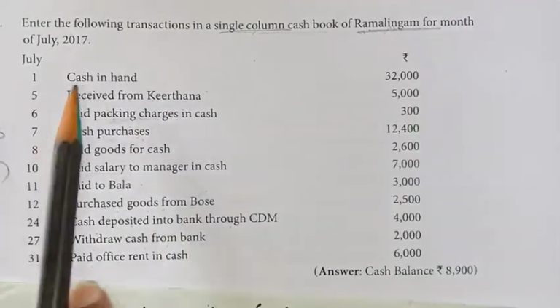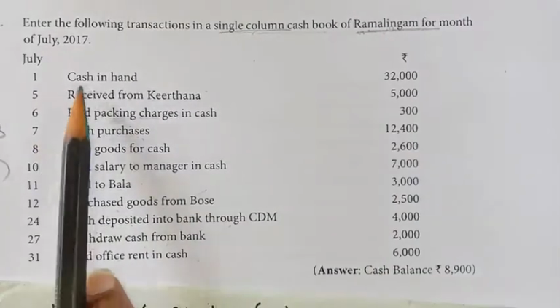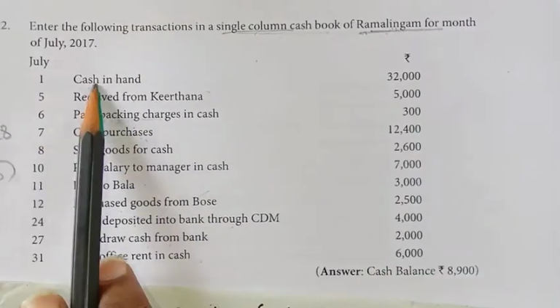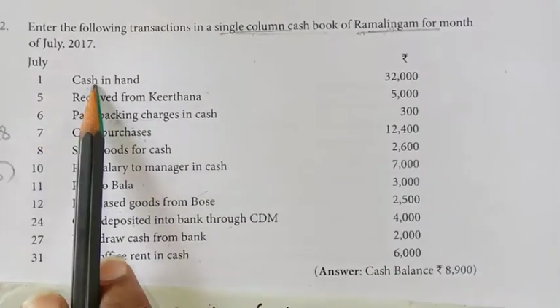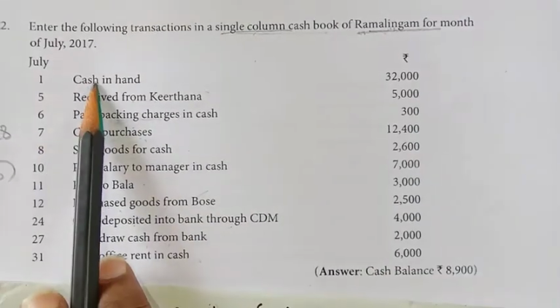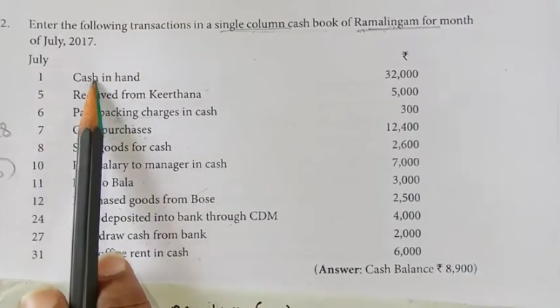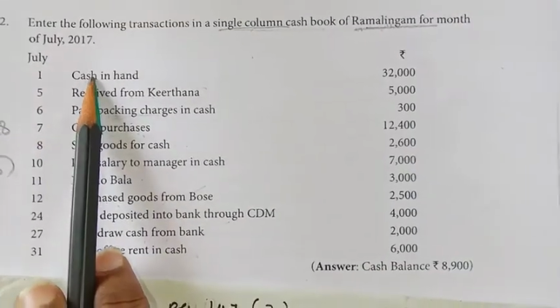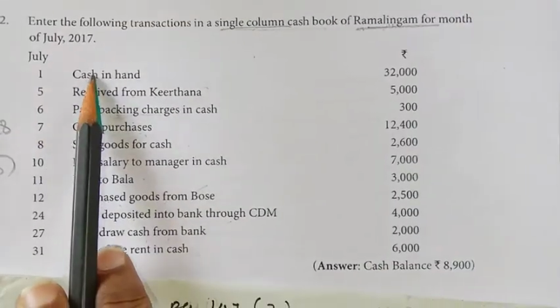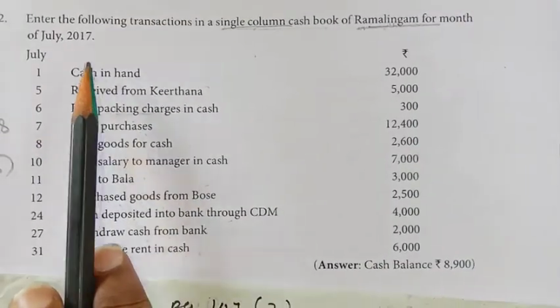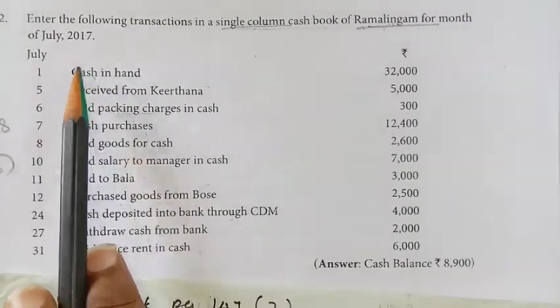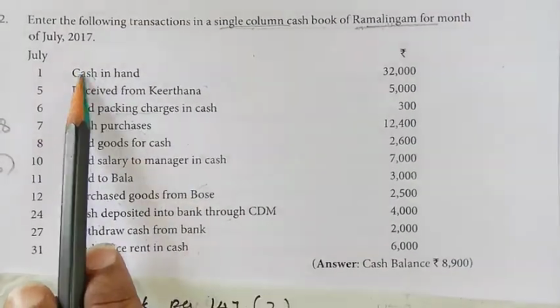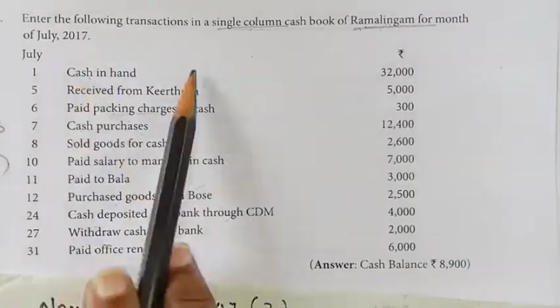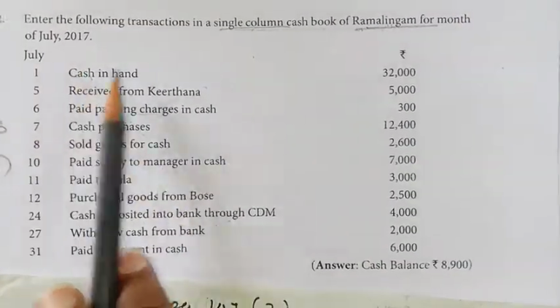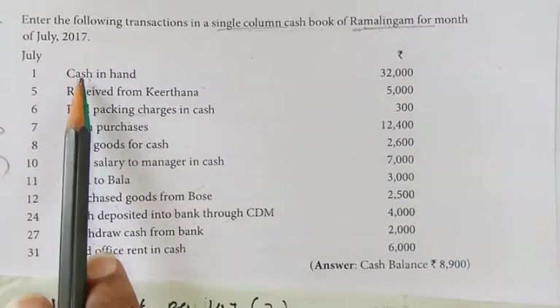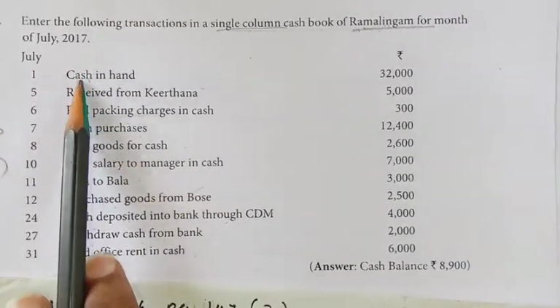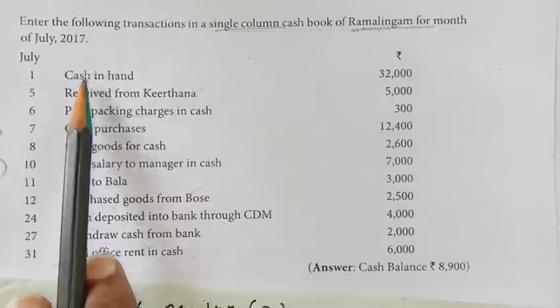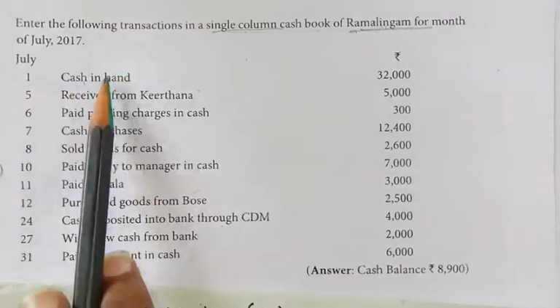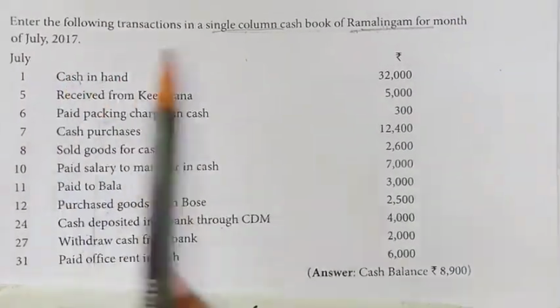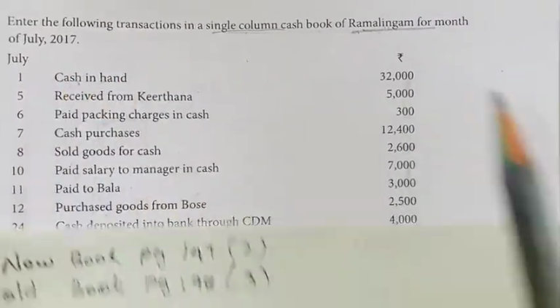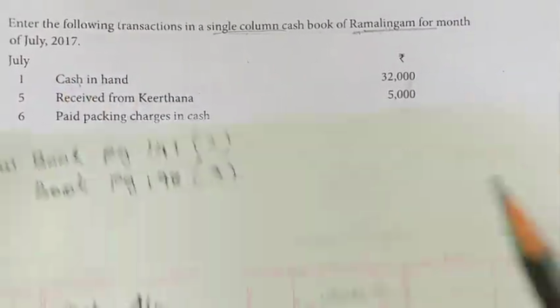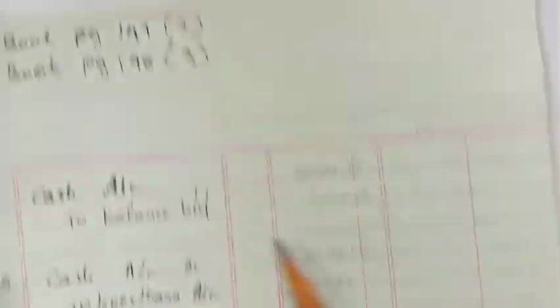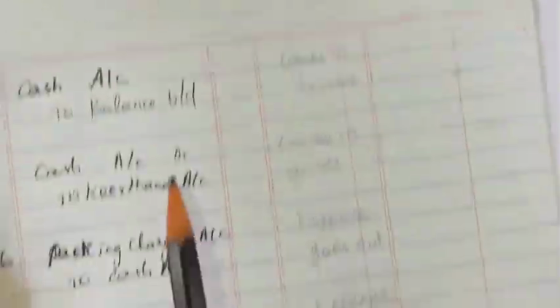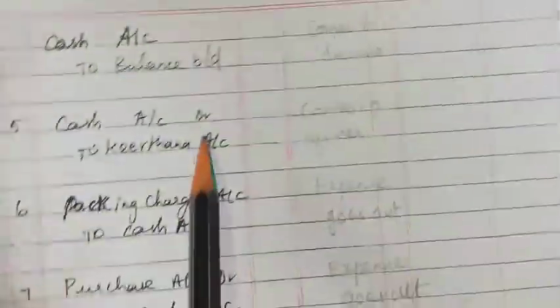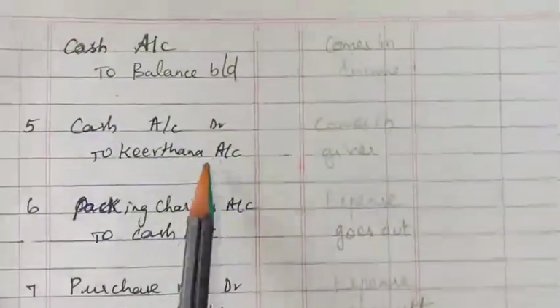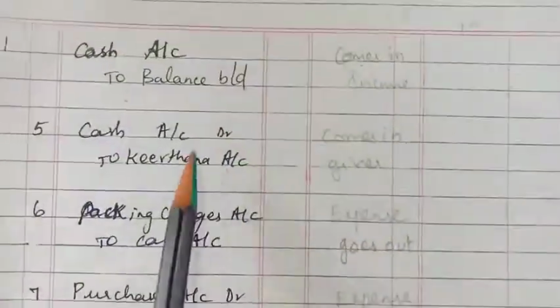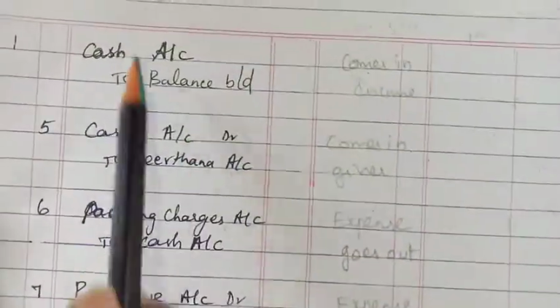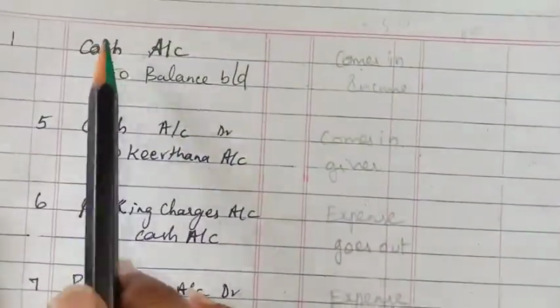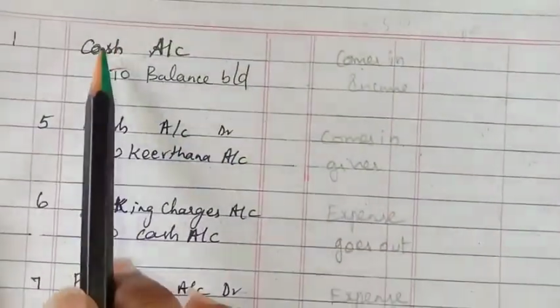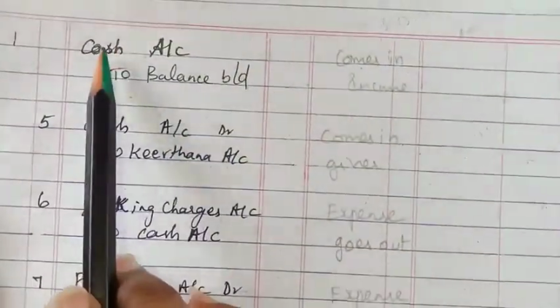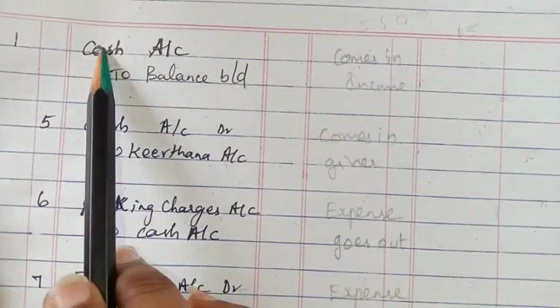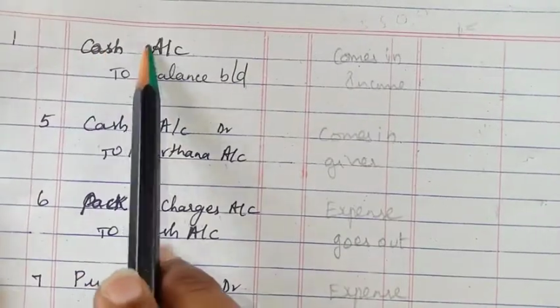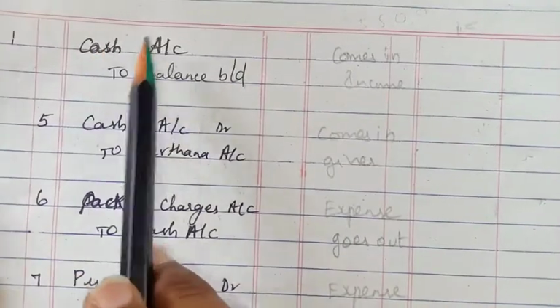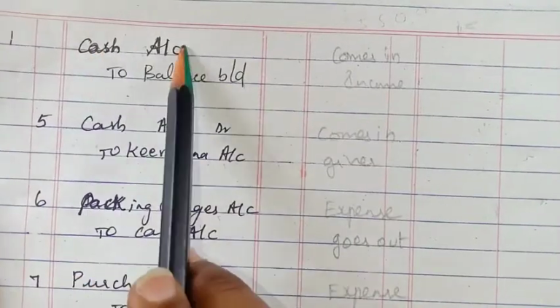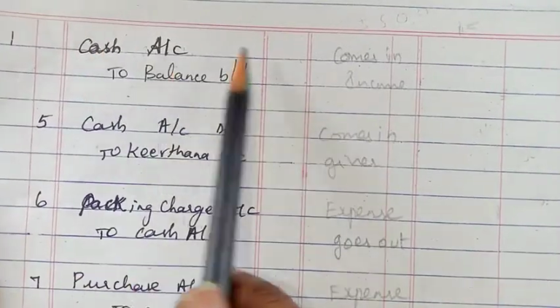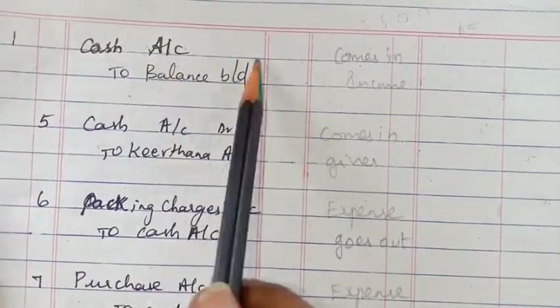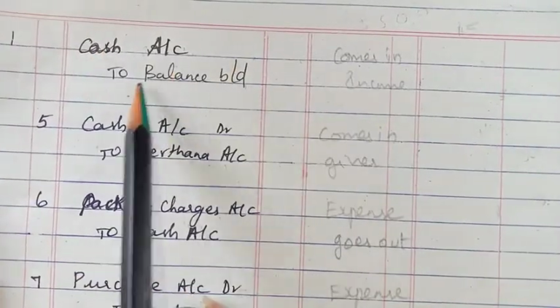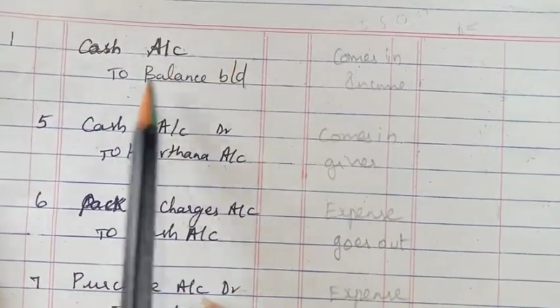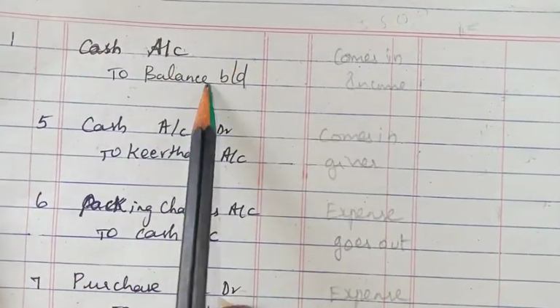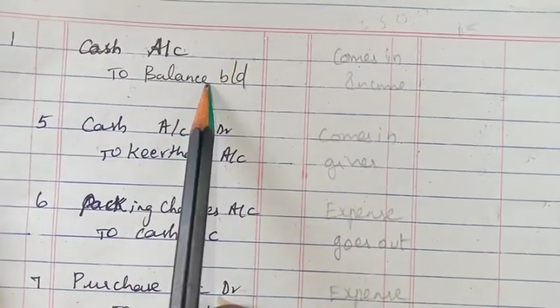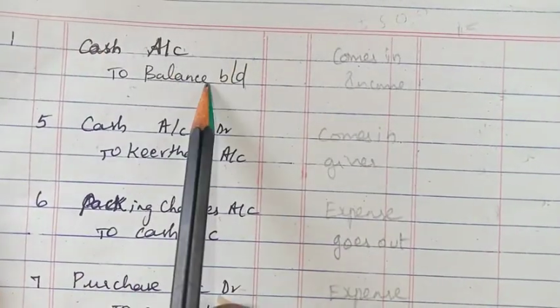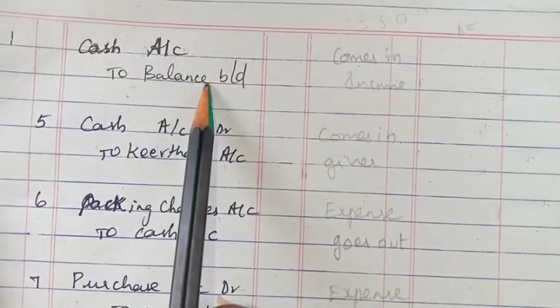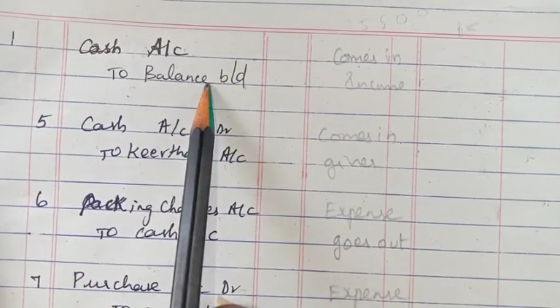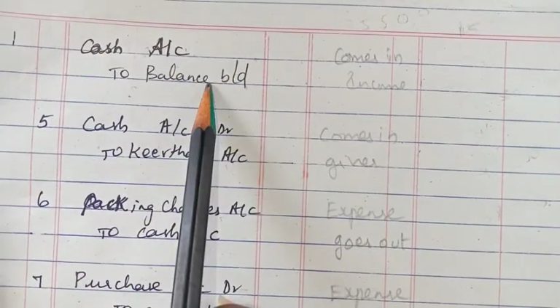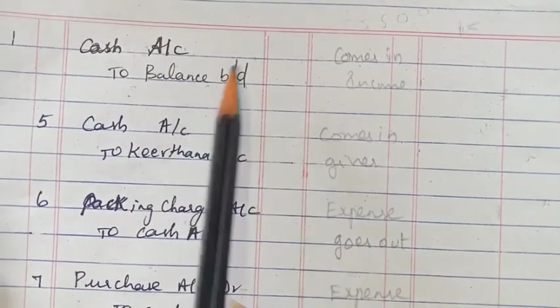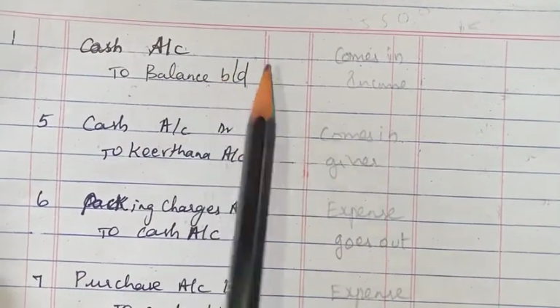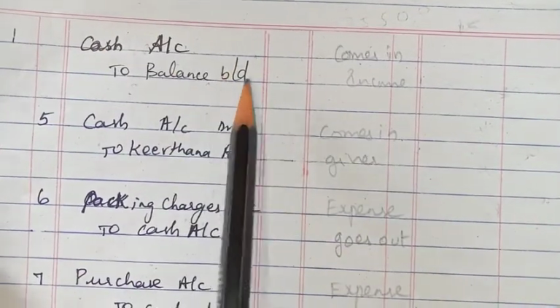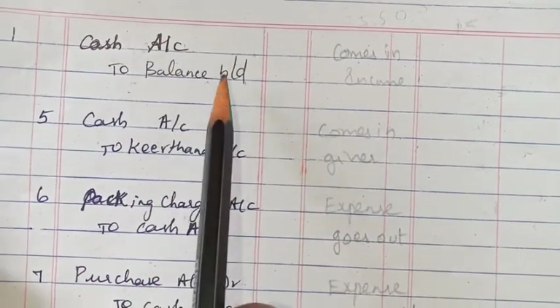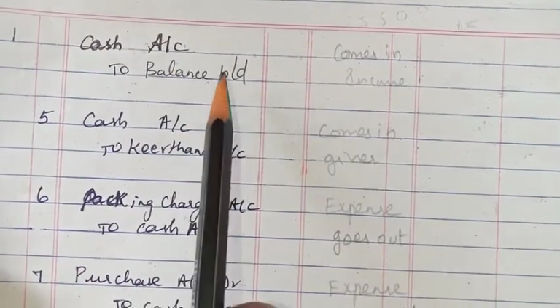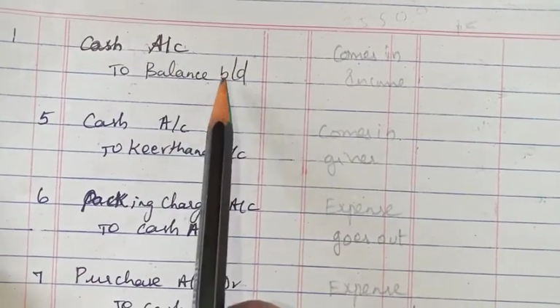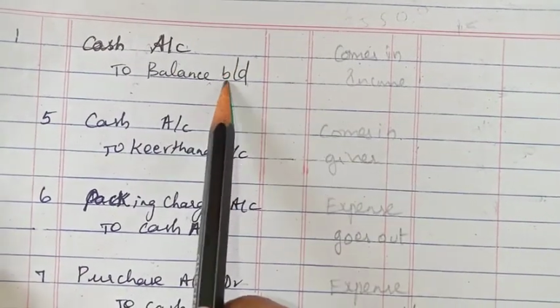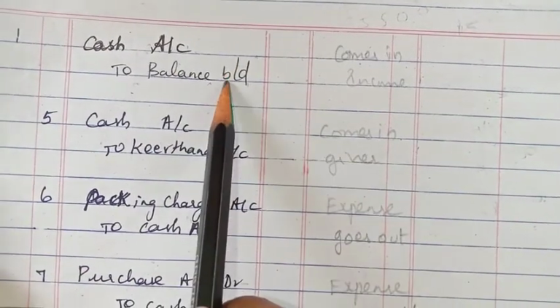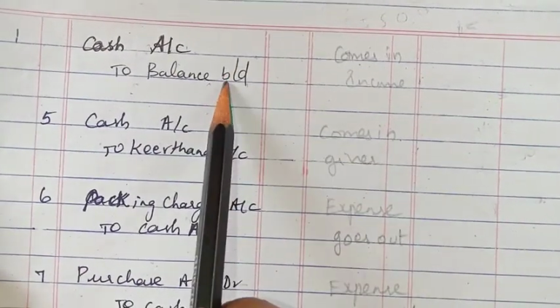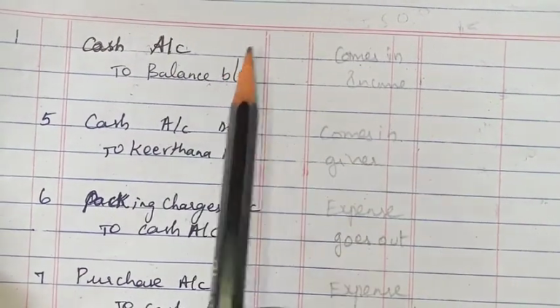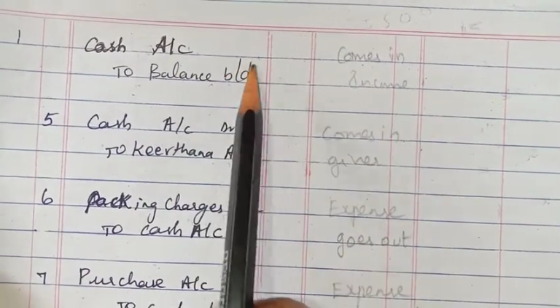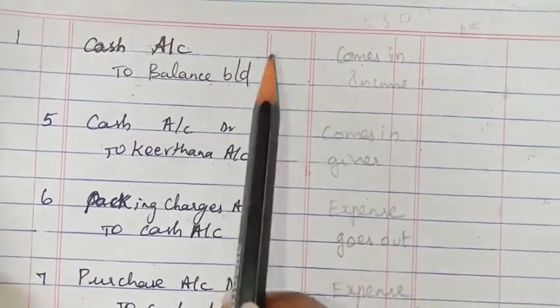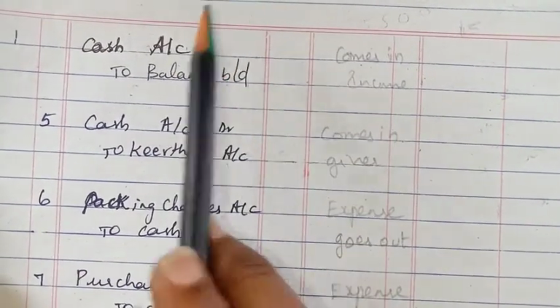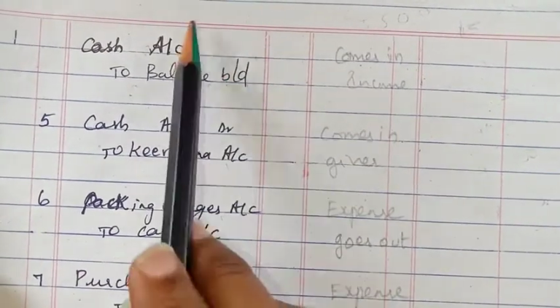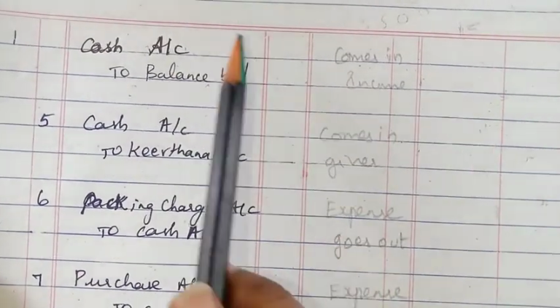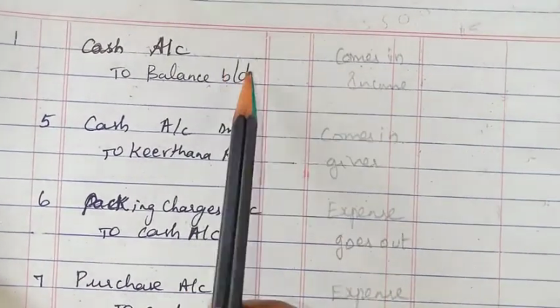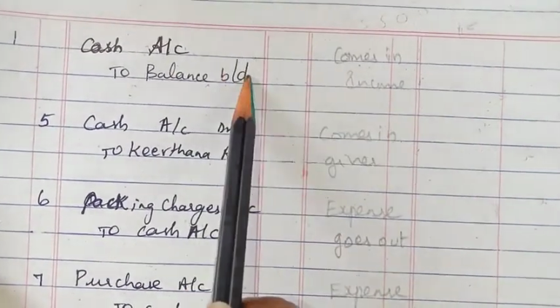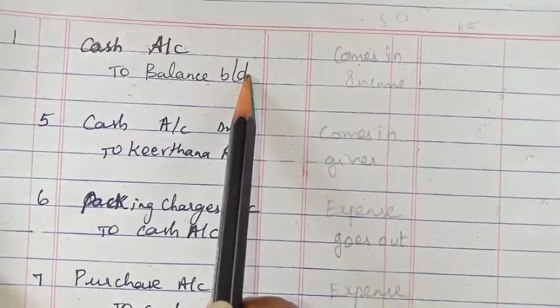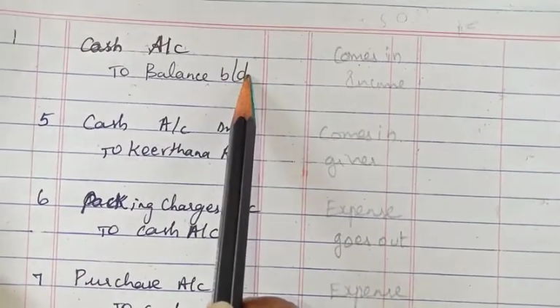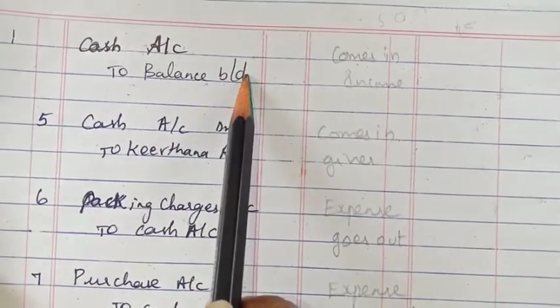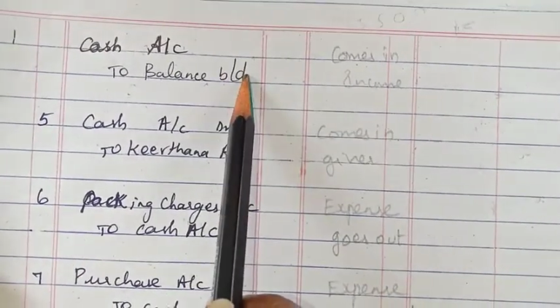First one is a journal entry — cash in hand. The journal entry is cash account to balance brought down. This is the income brought from last month.